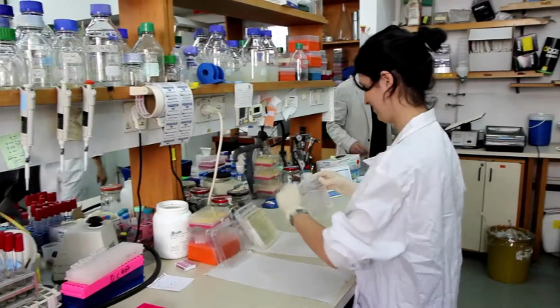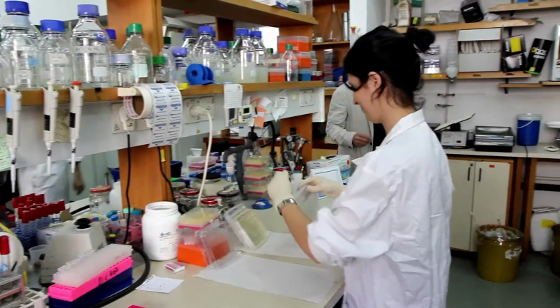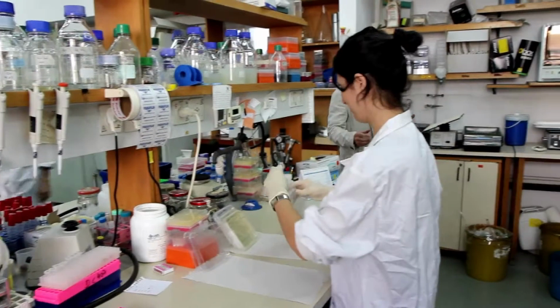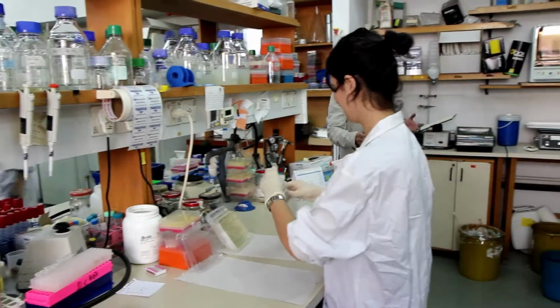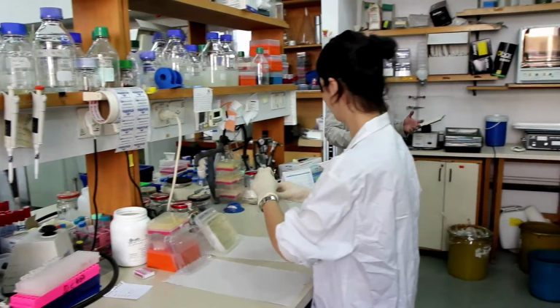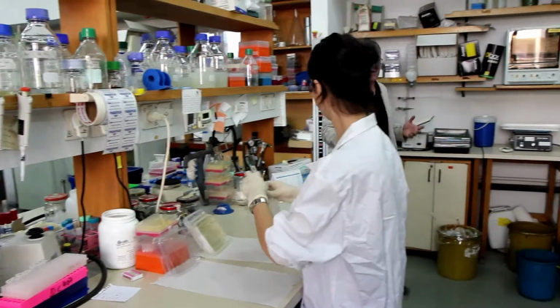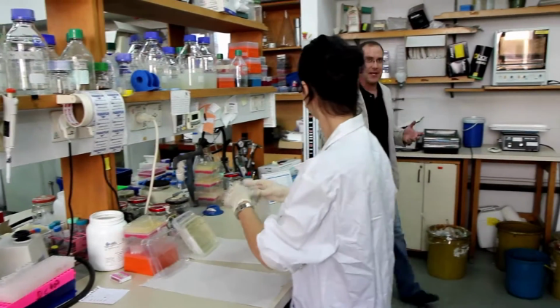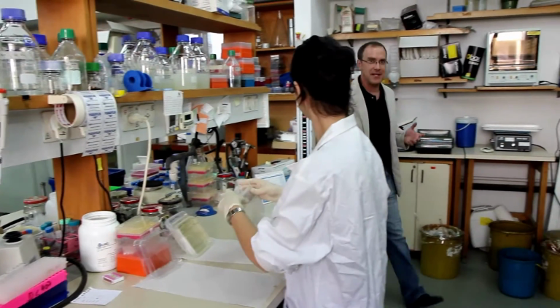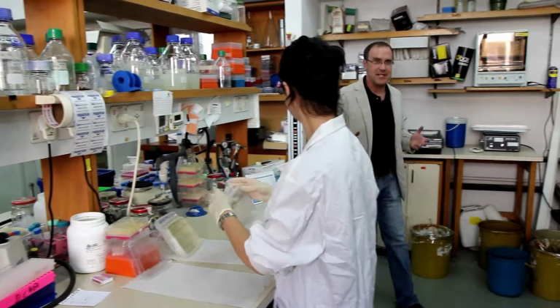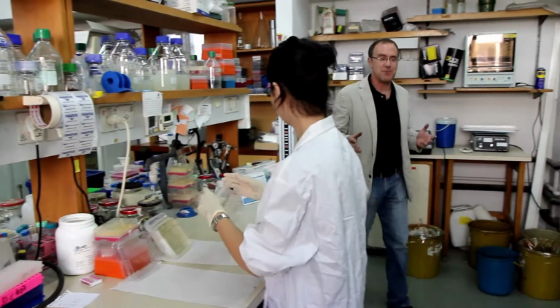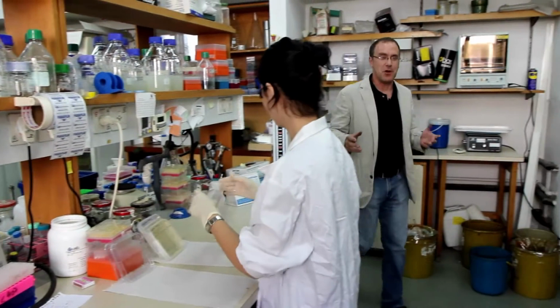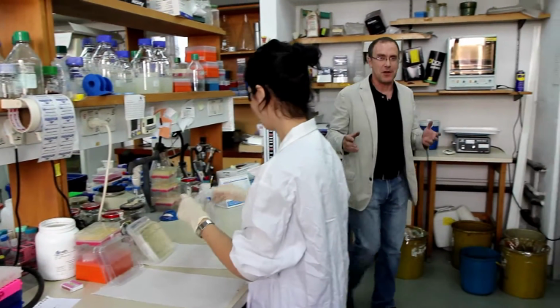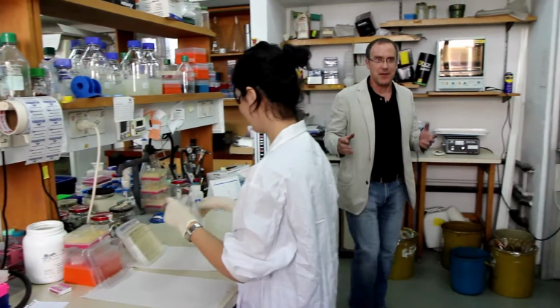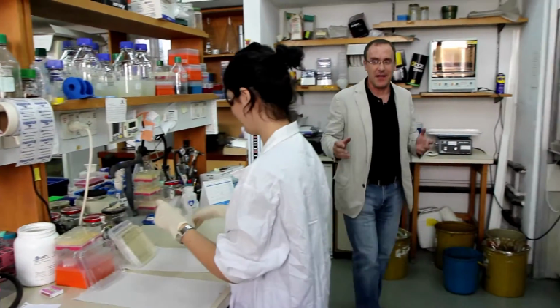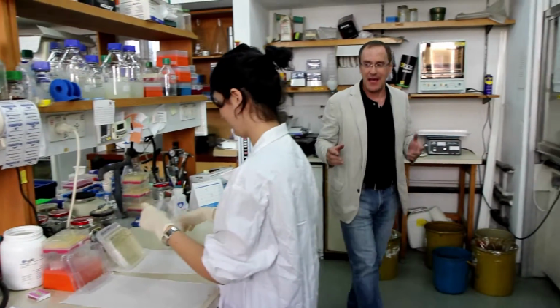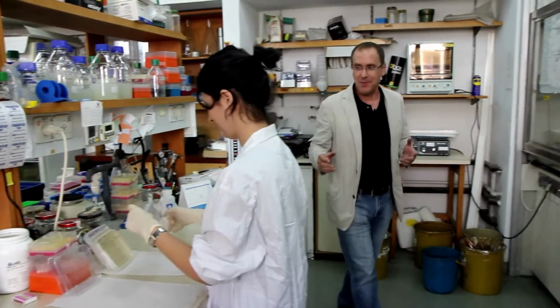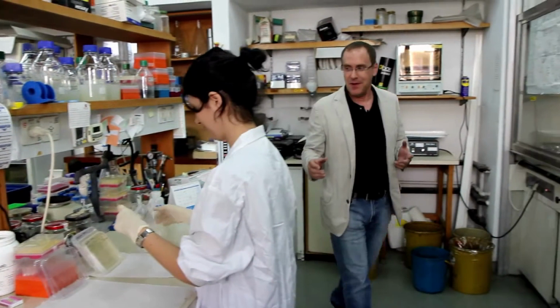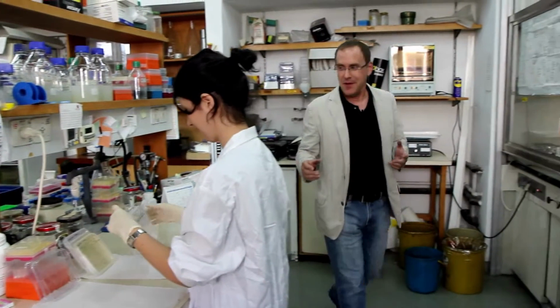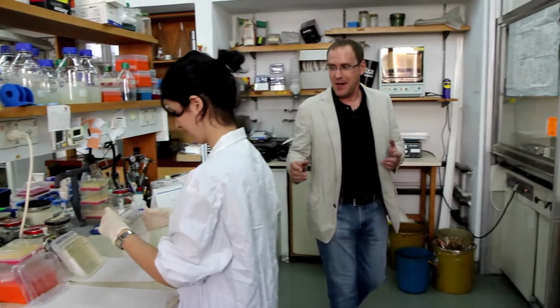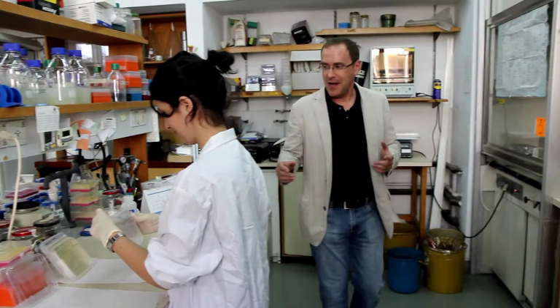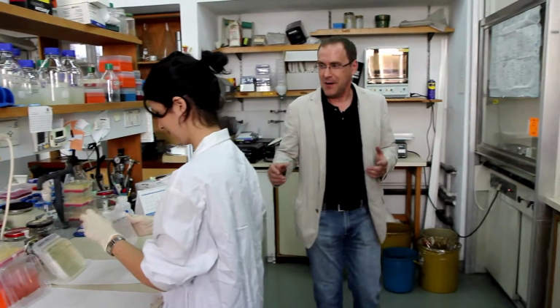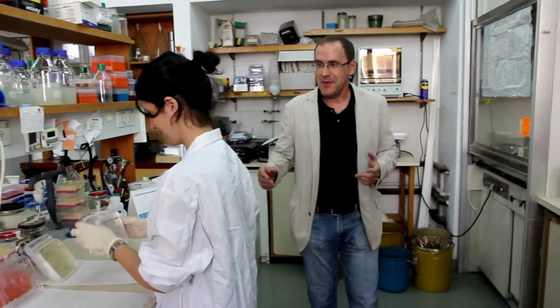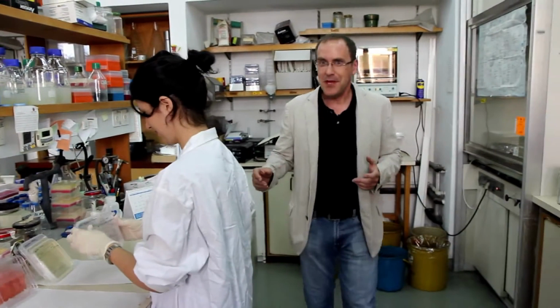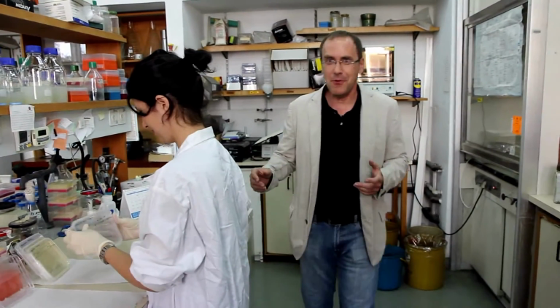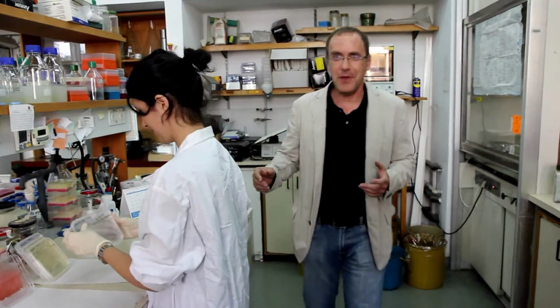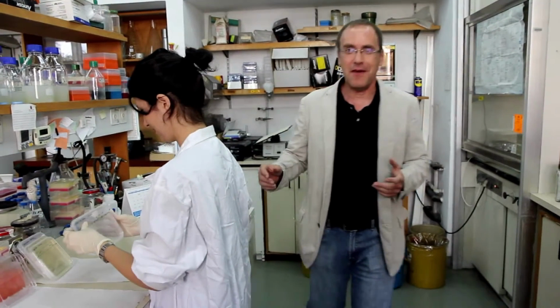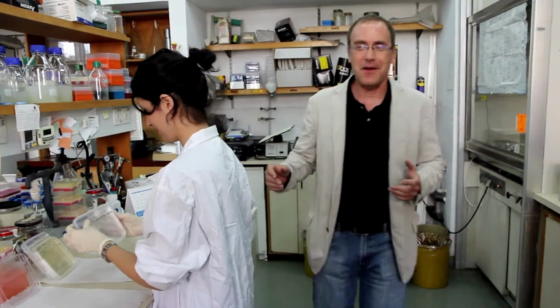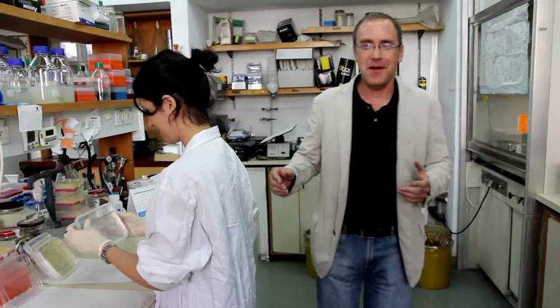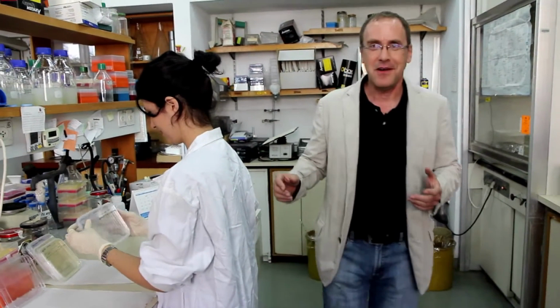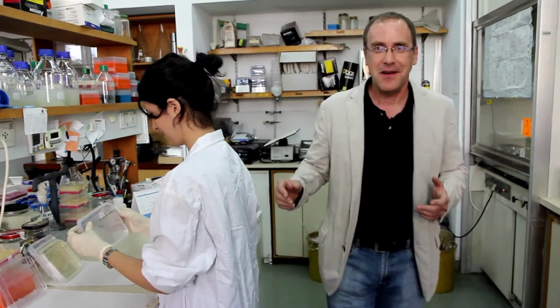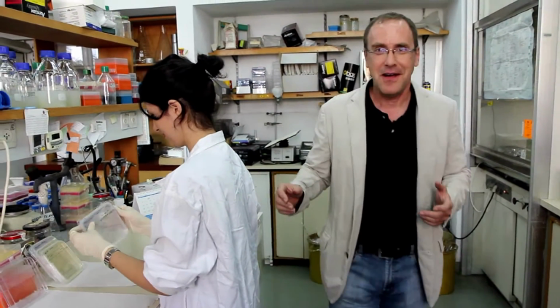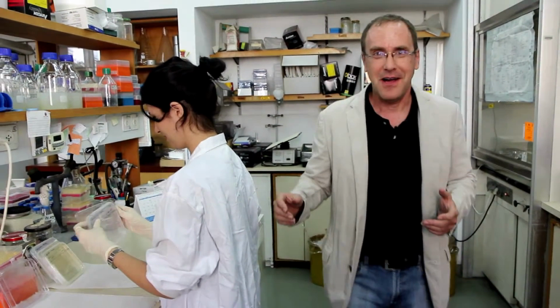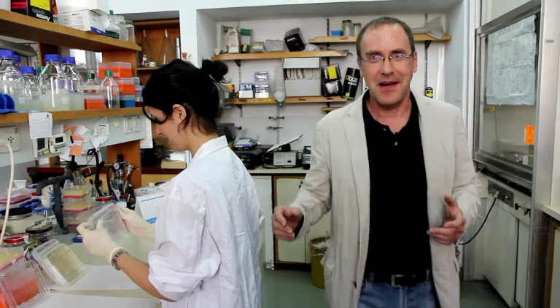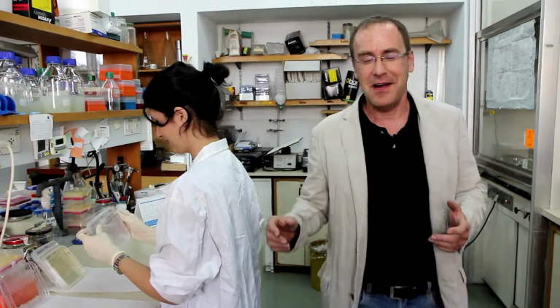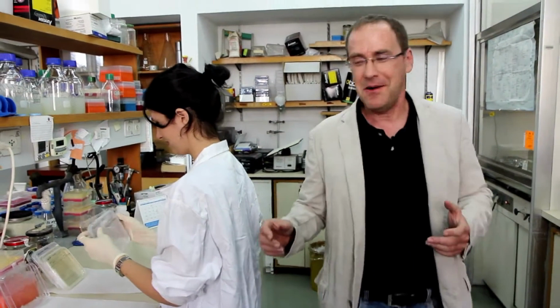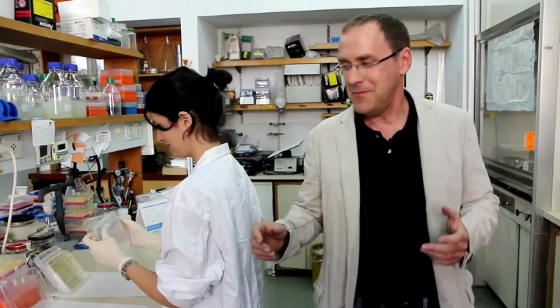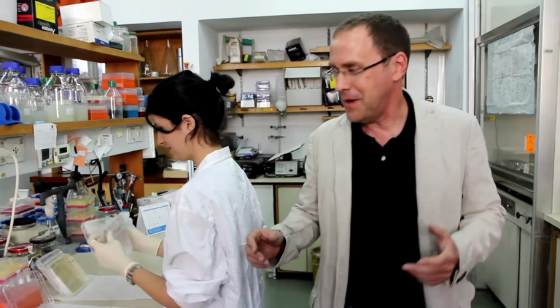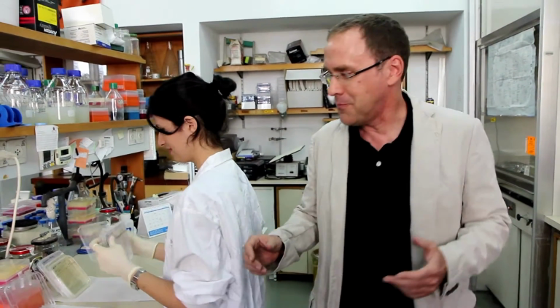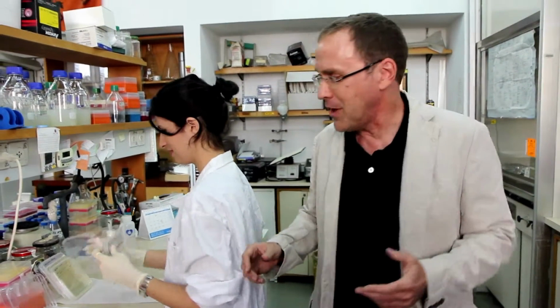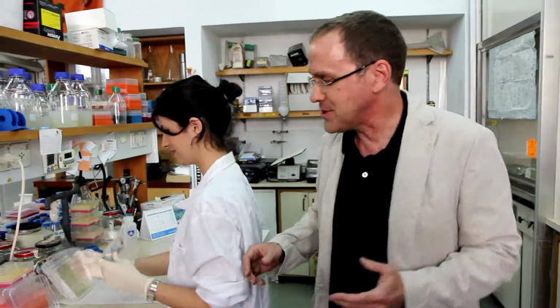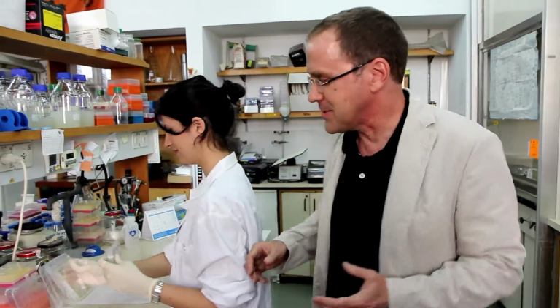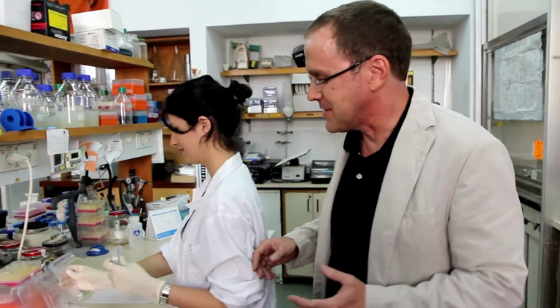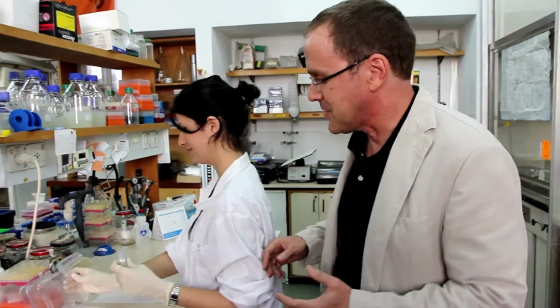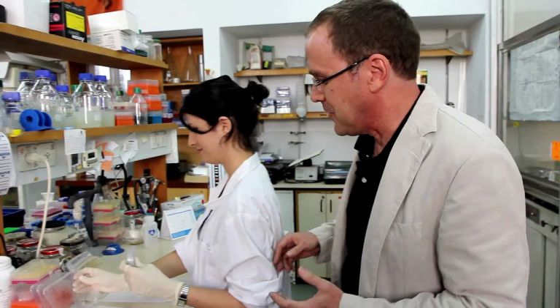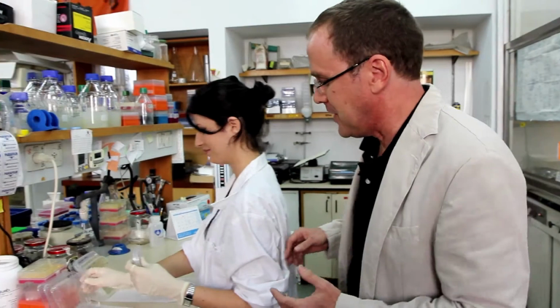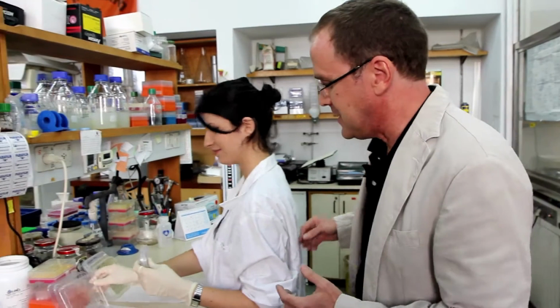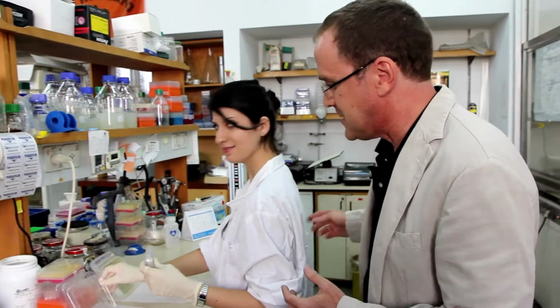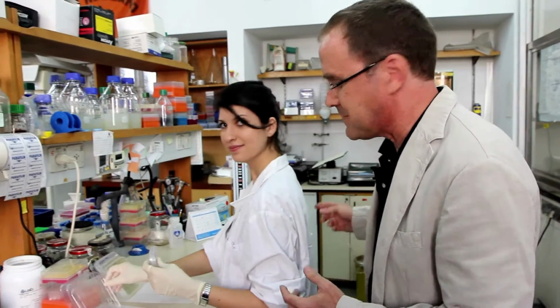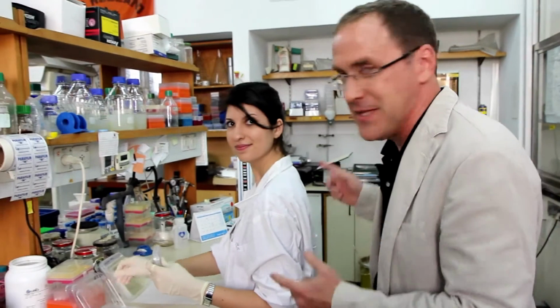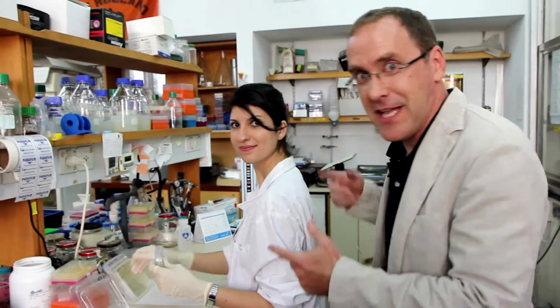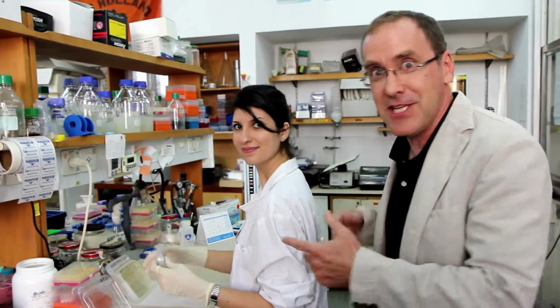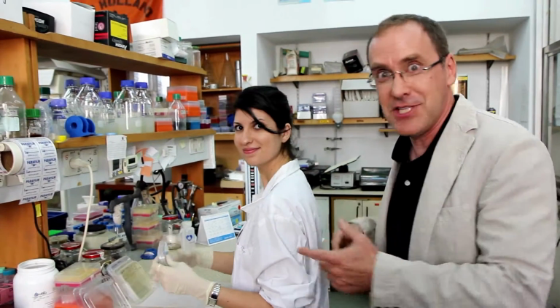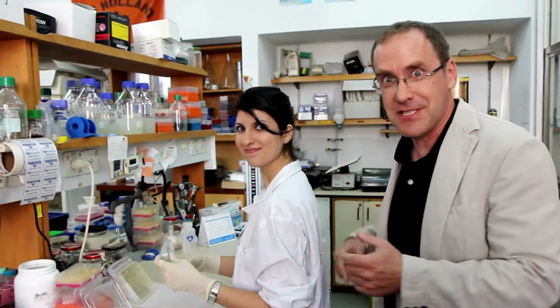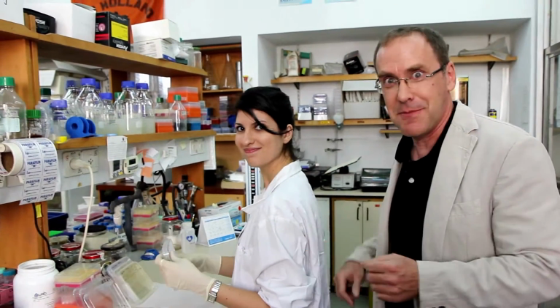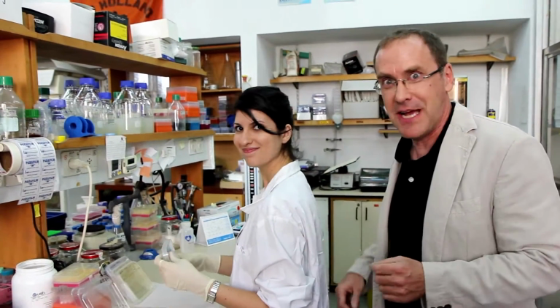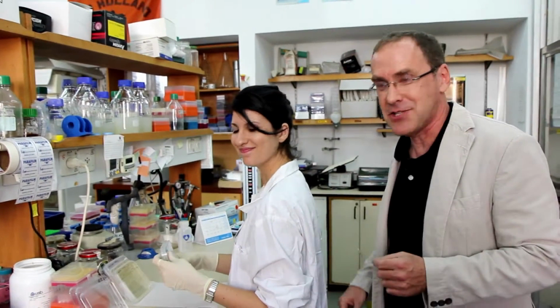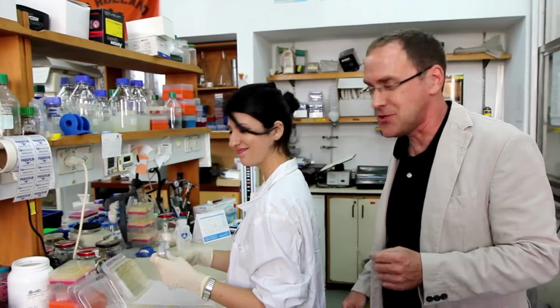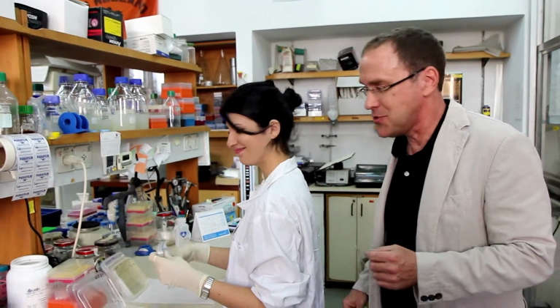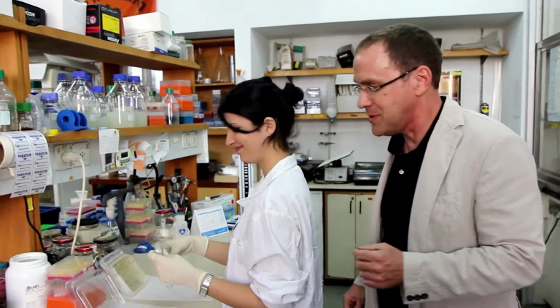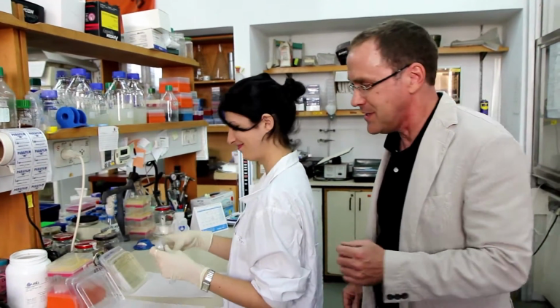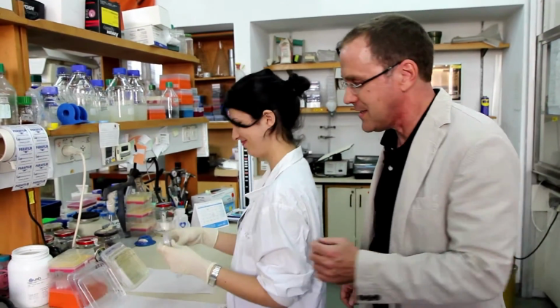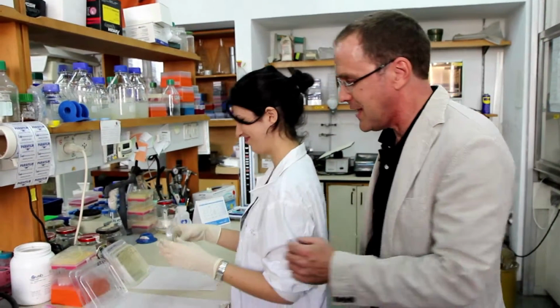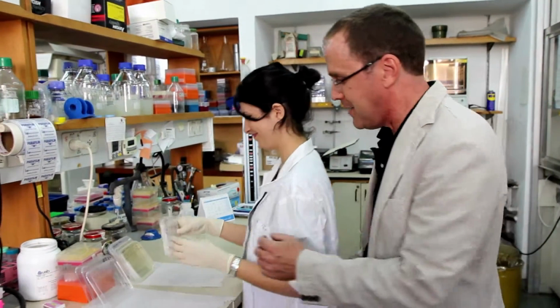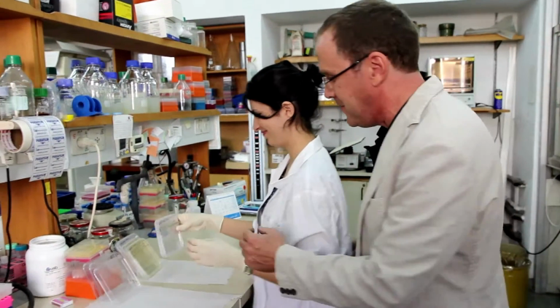Let's see what's going on in this part of the lab. Here we have a project that's going on. This is Manelli — she's a master student in the lab.